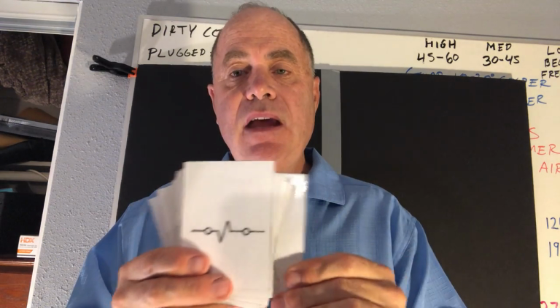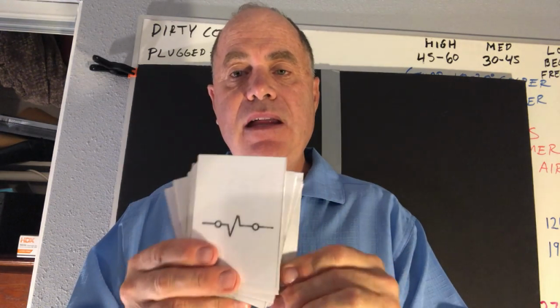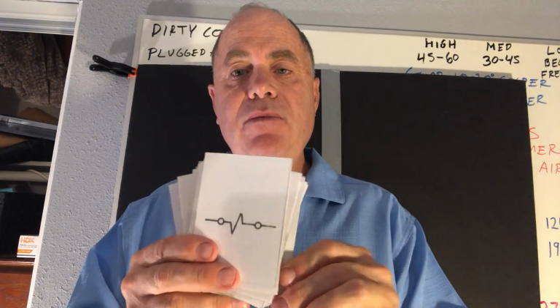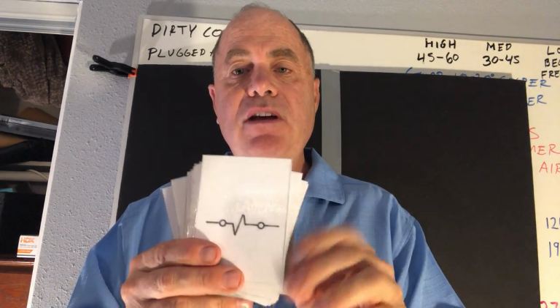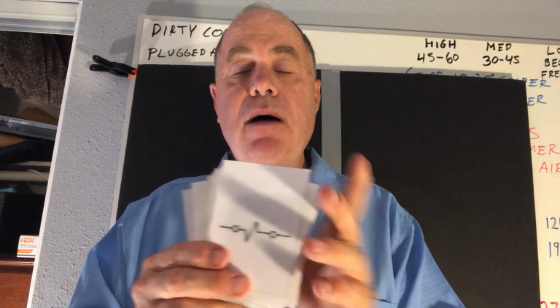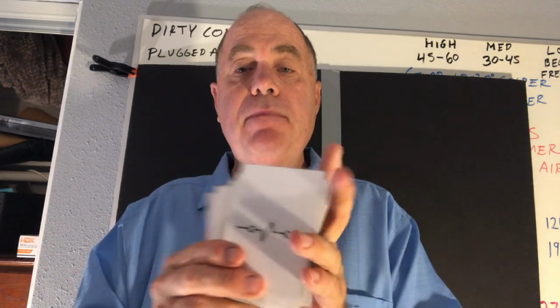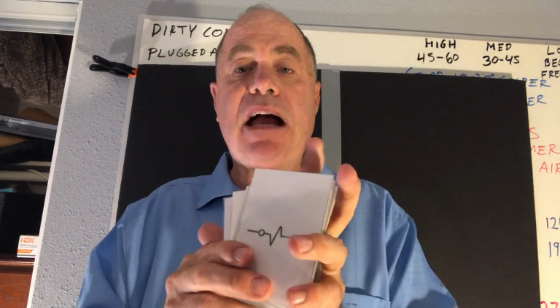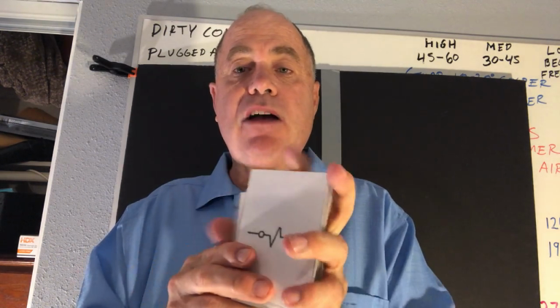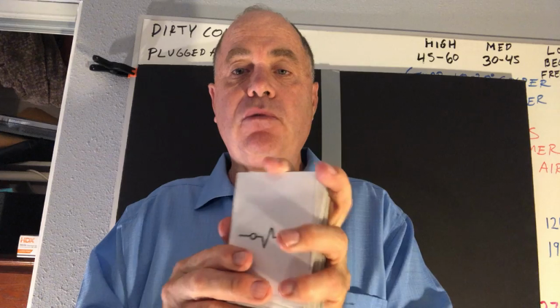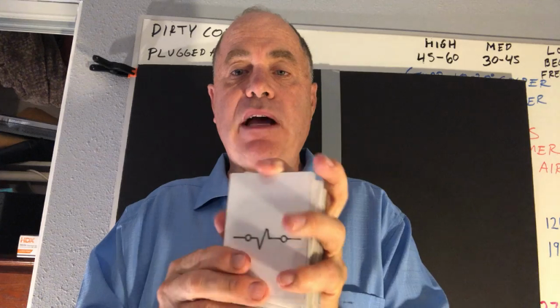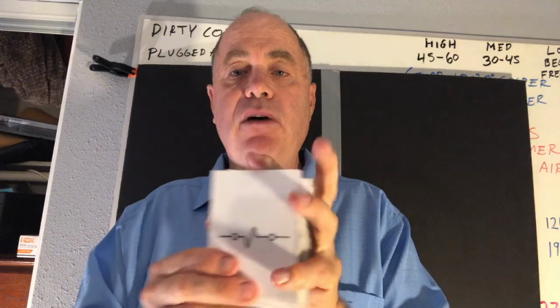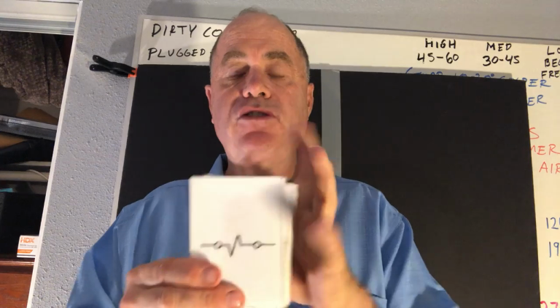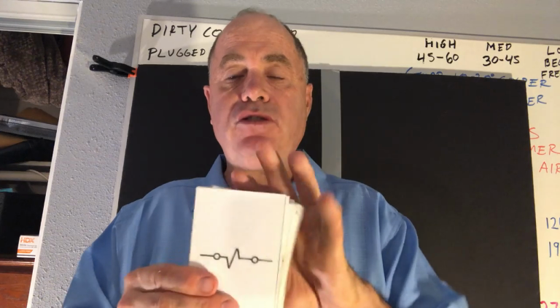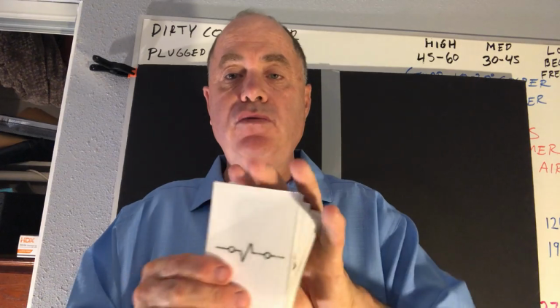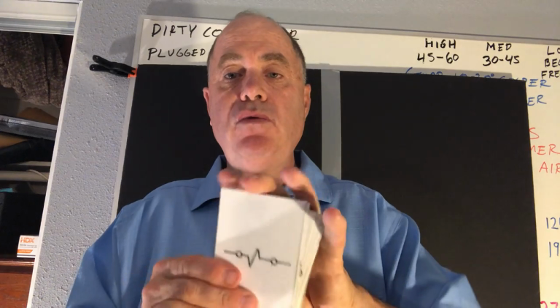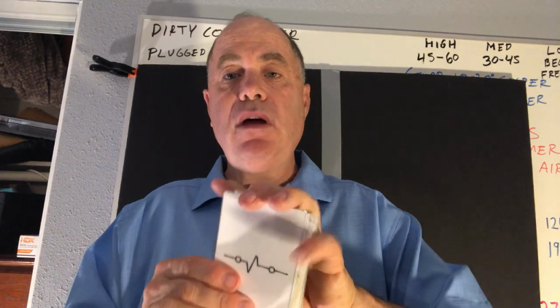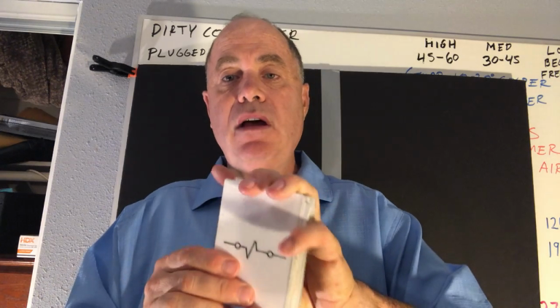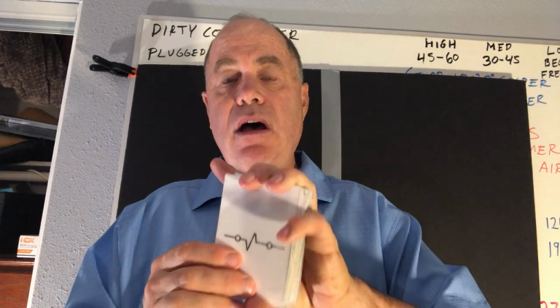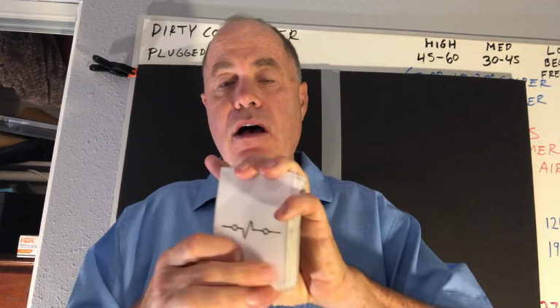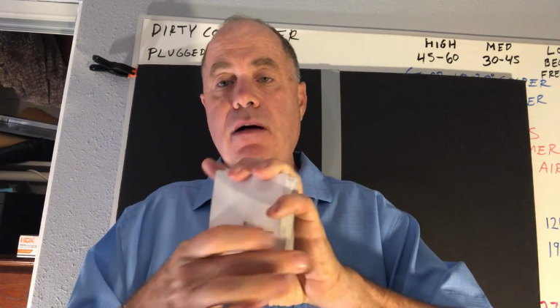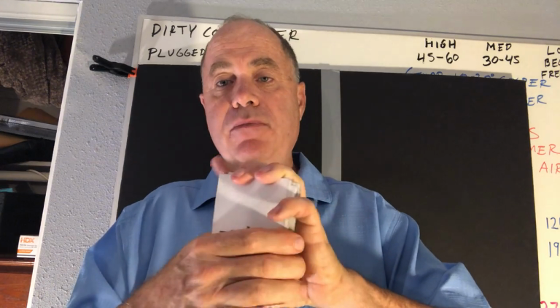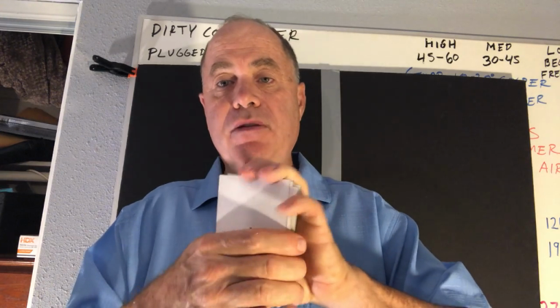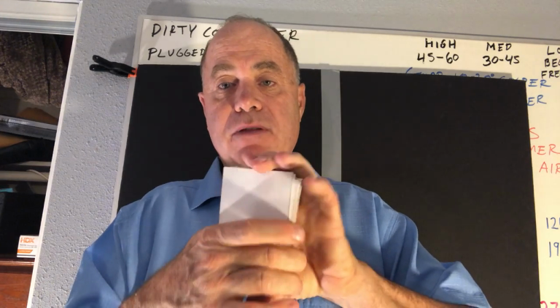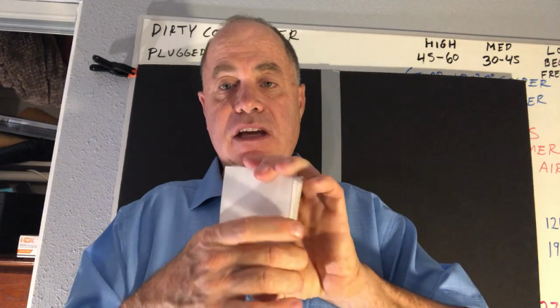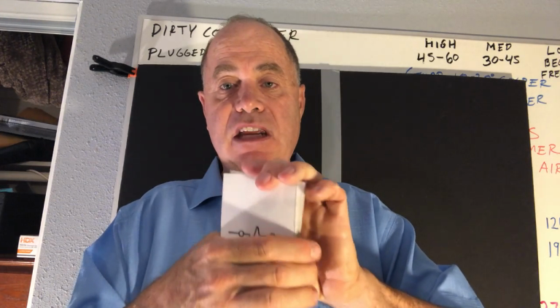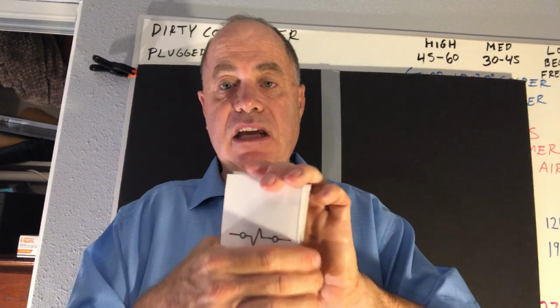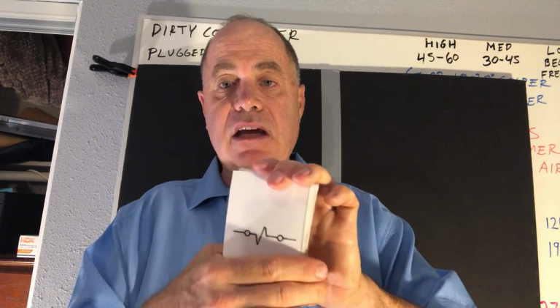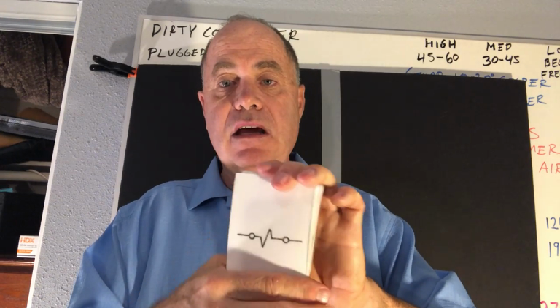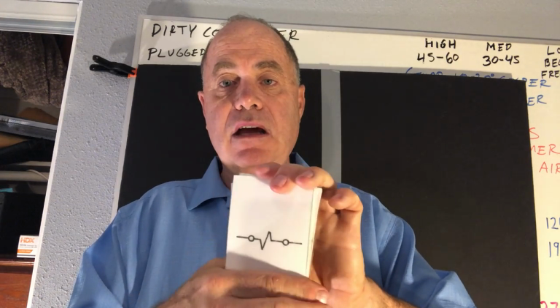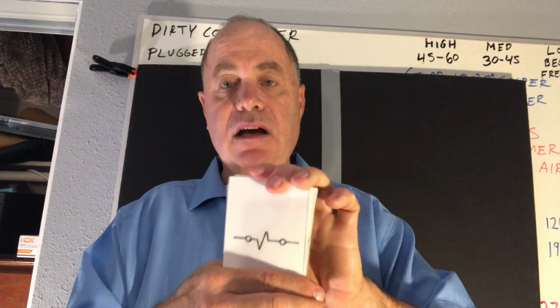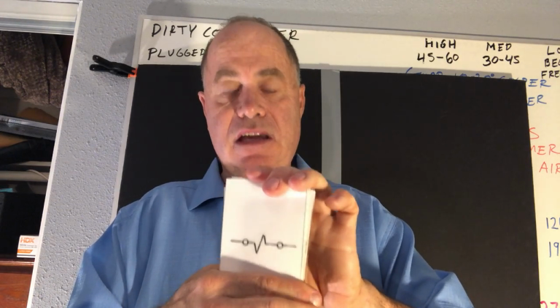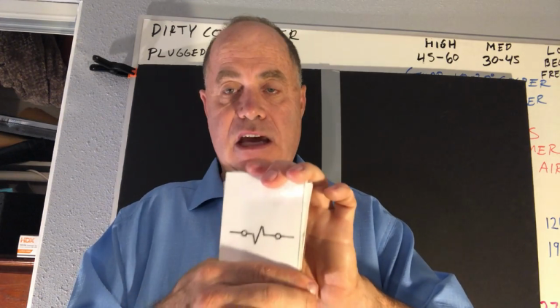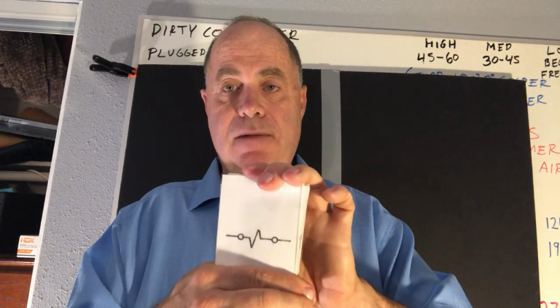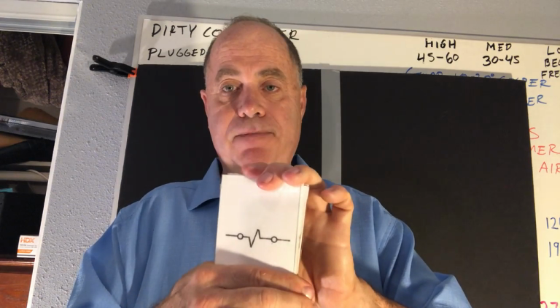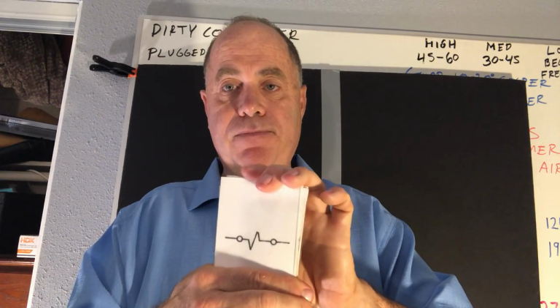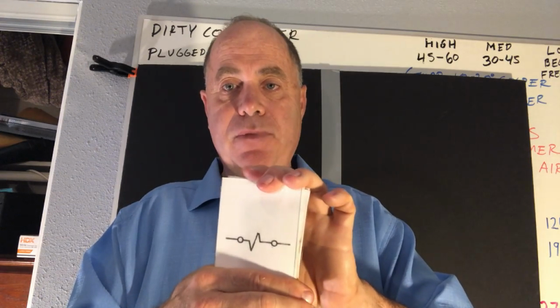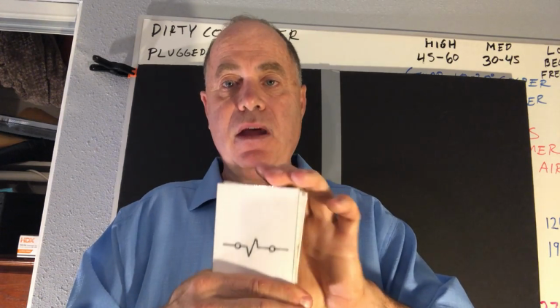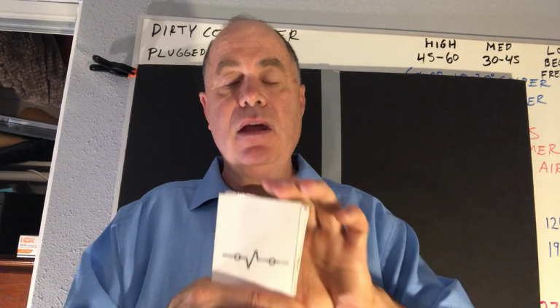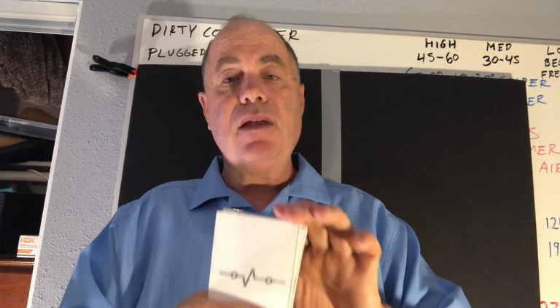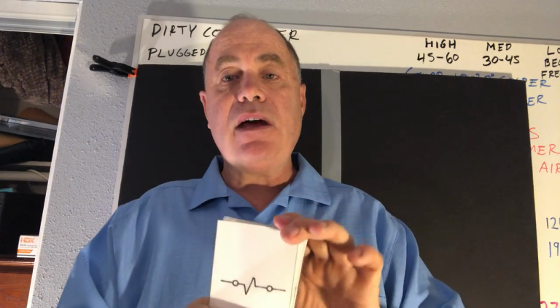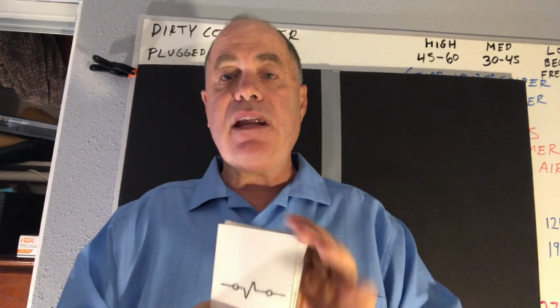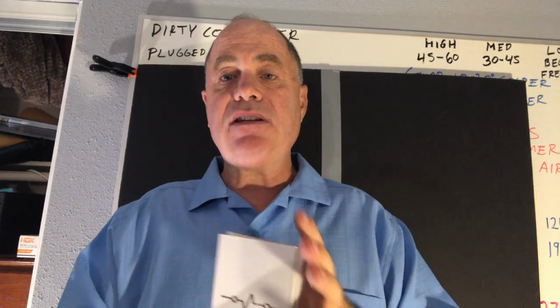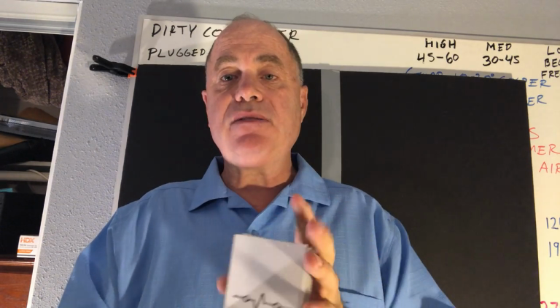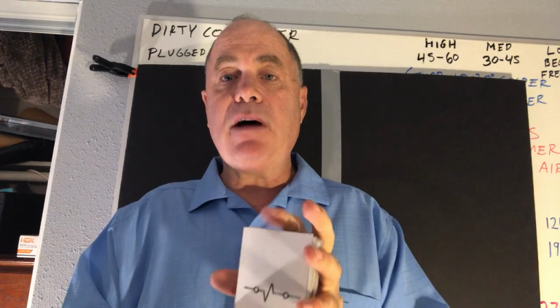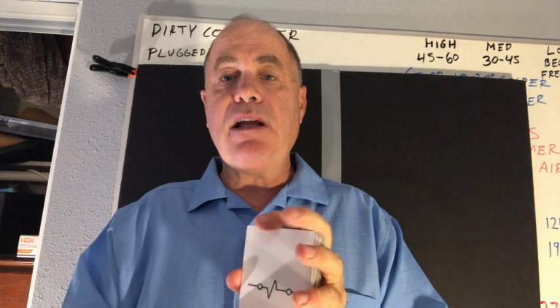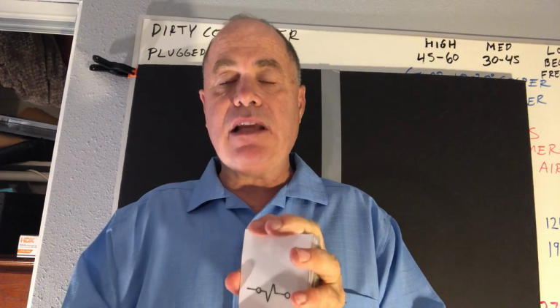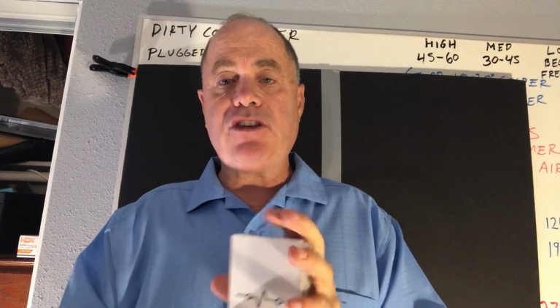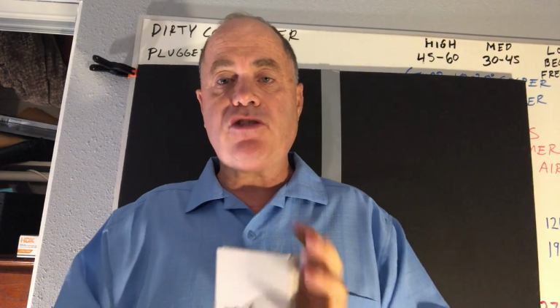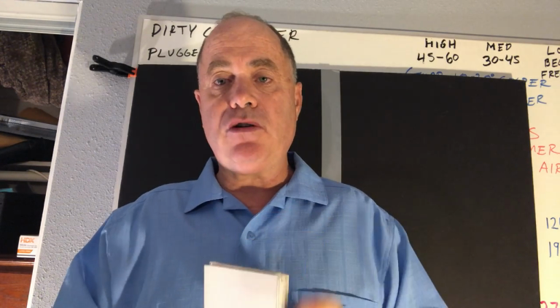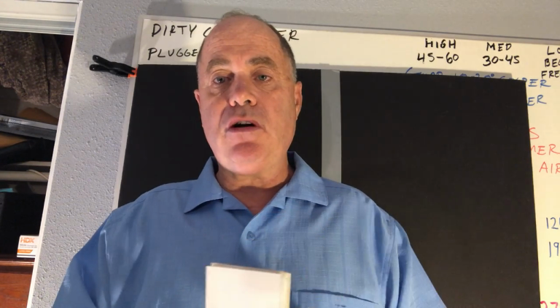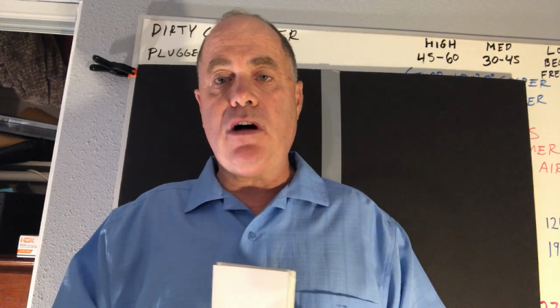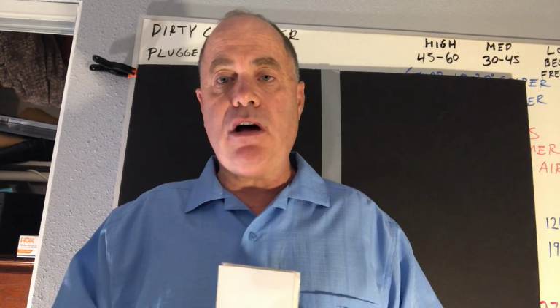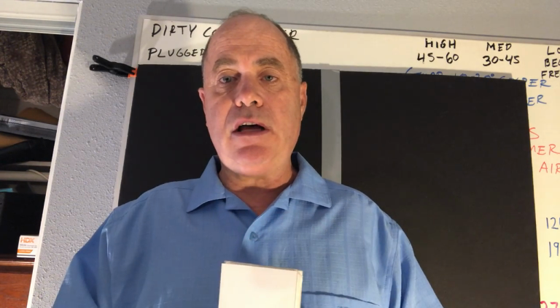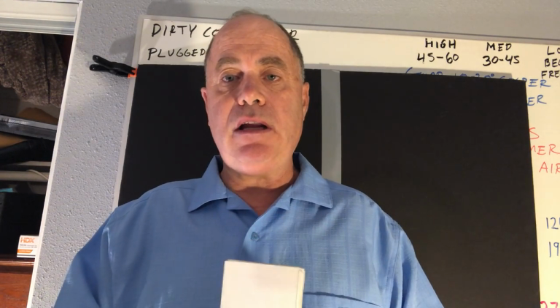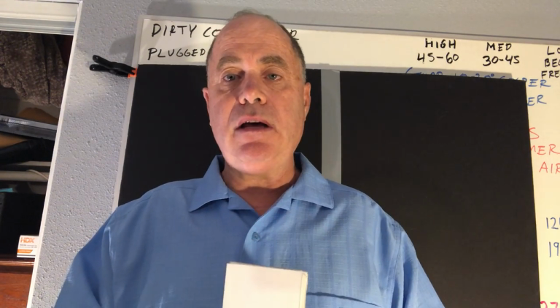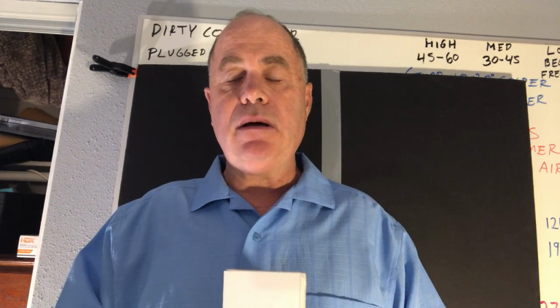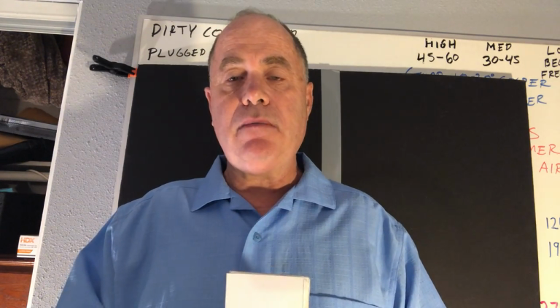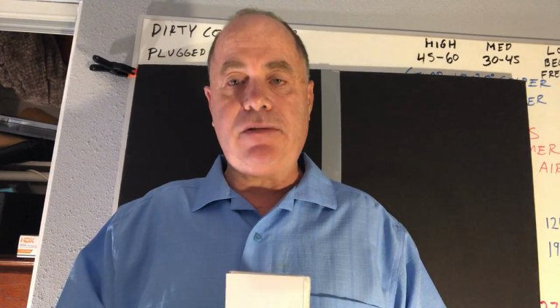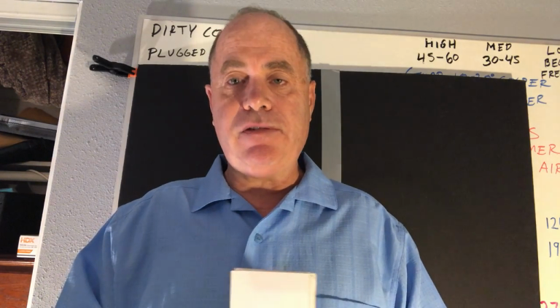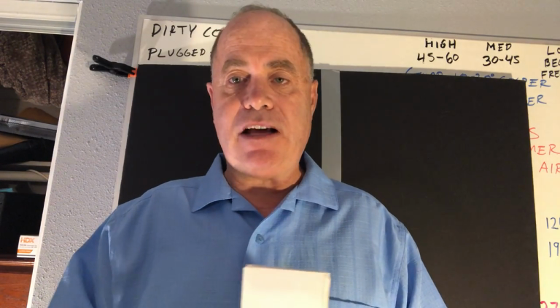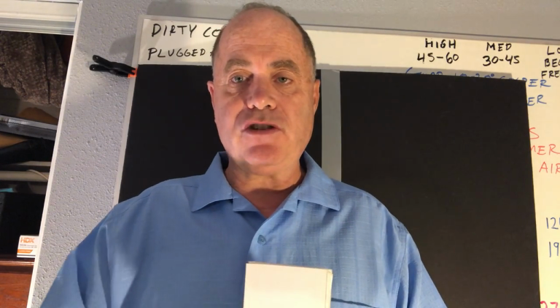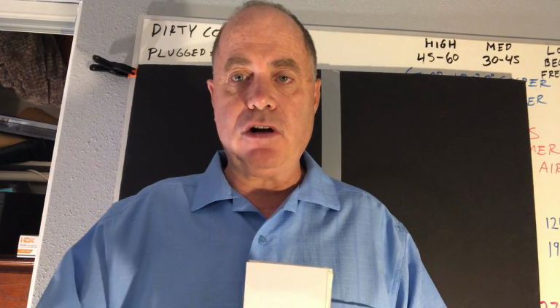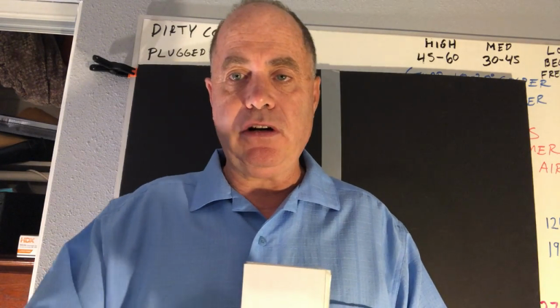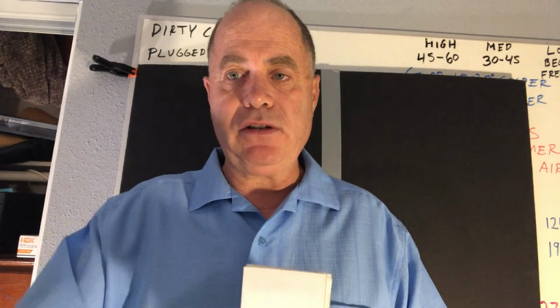That ends my lecture on my HVACR flashcards.